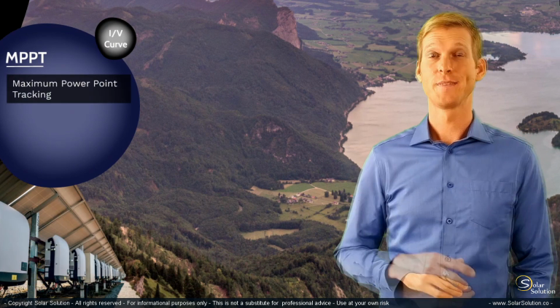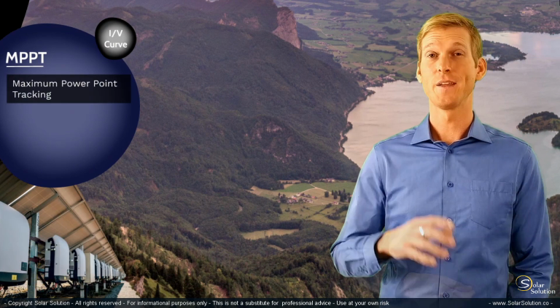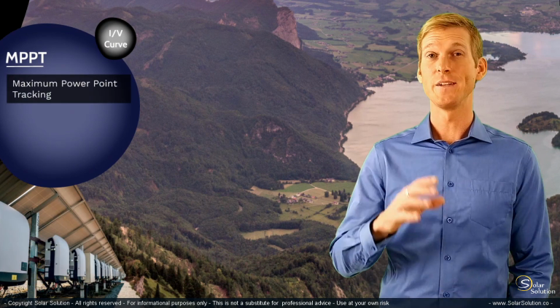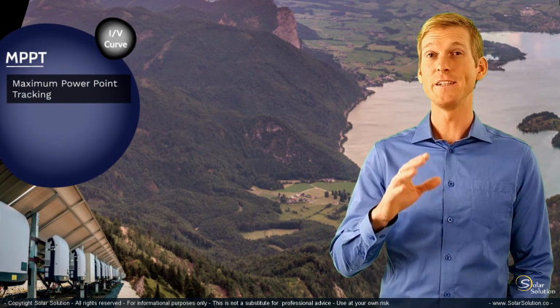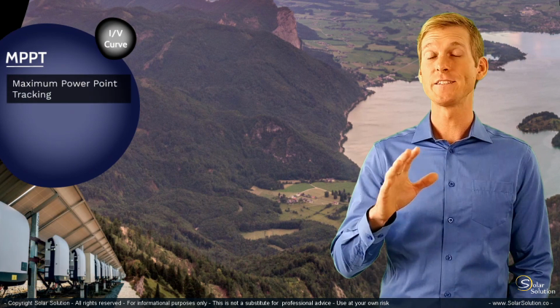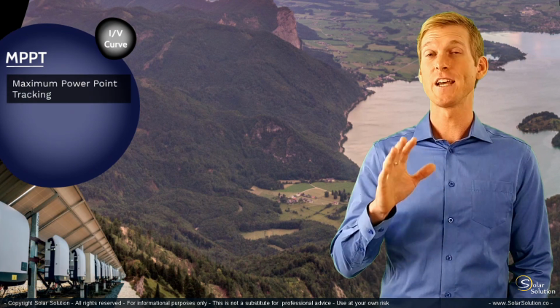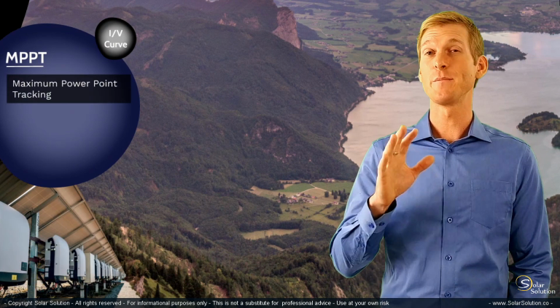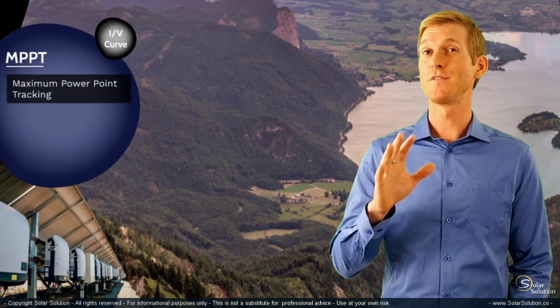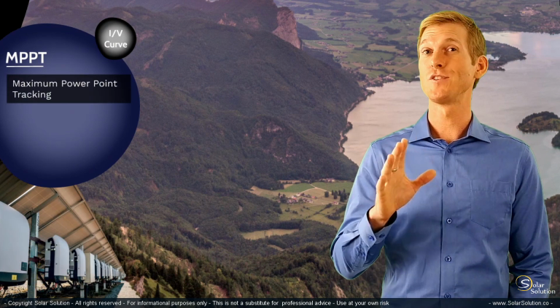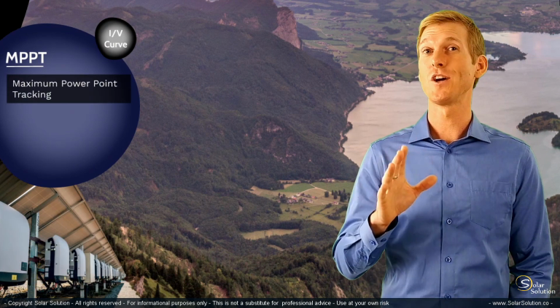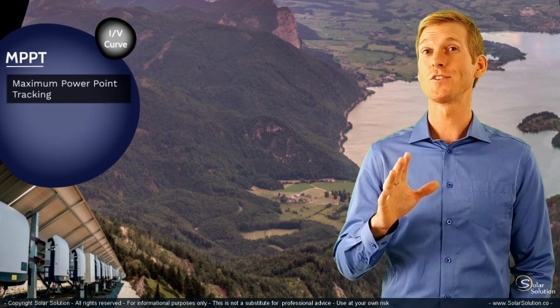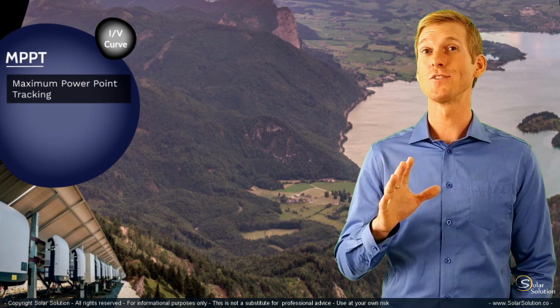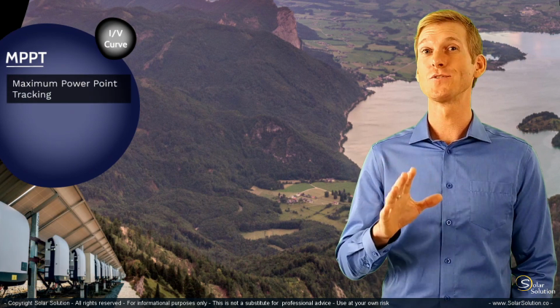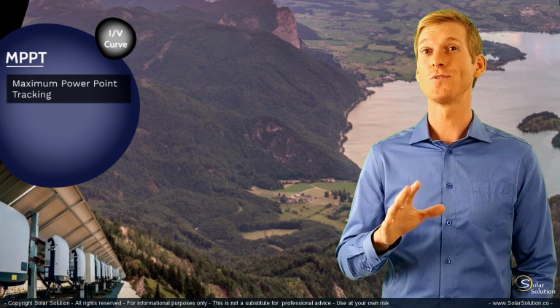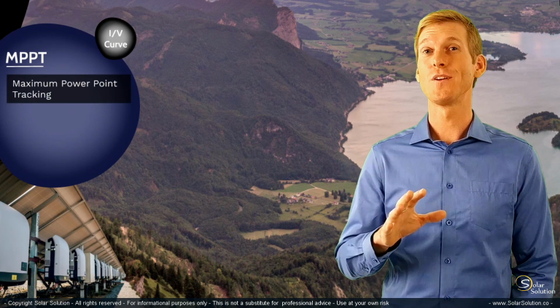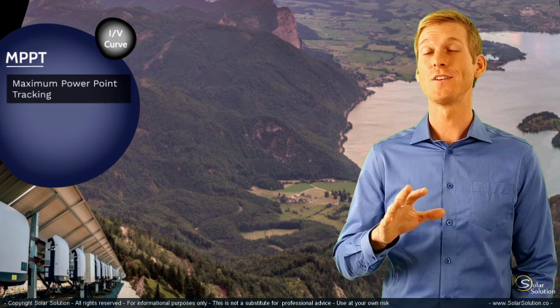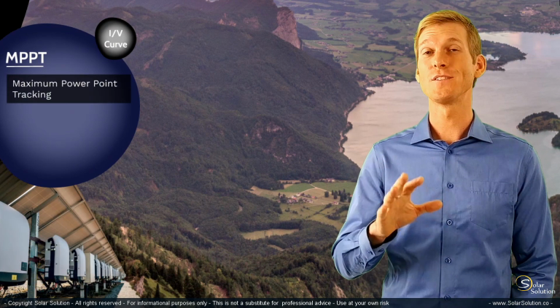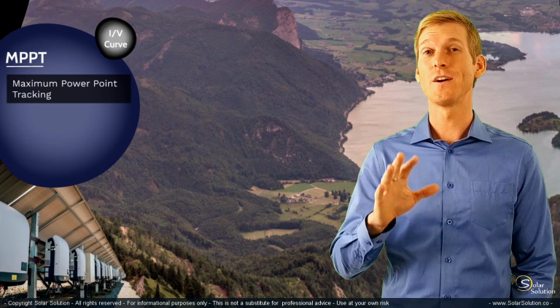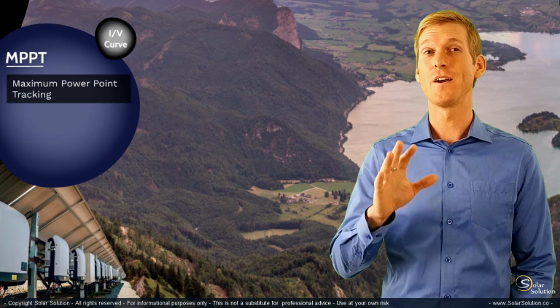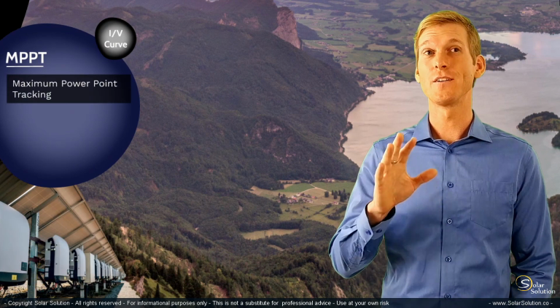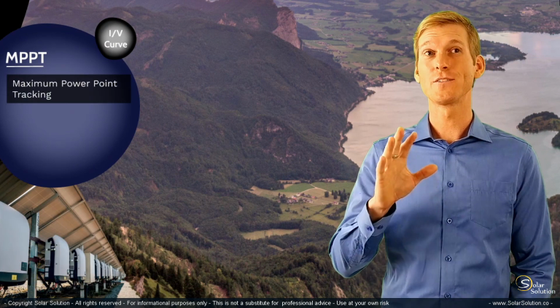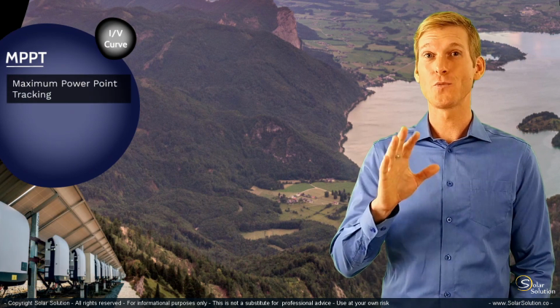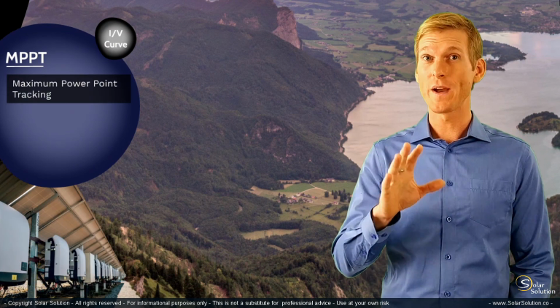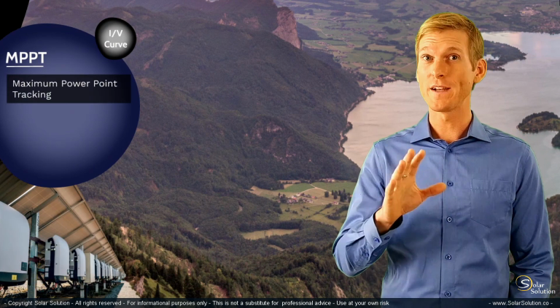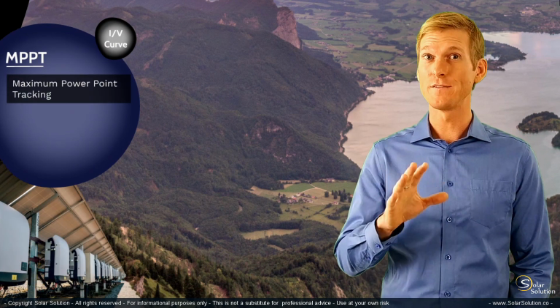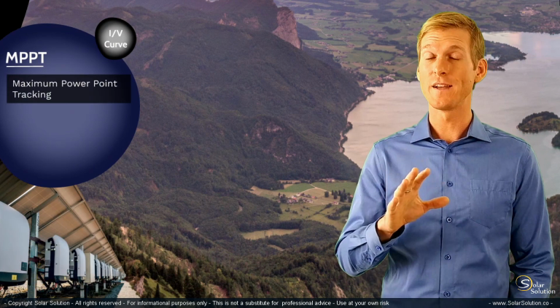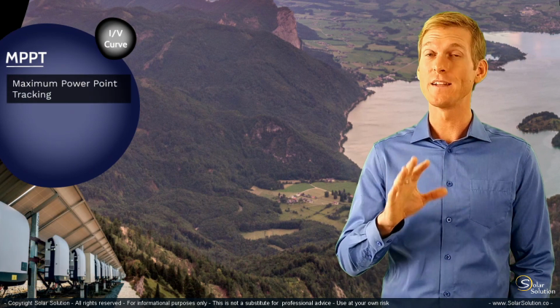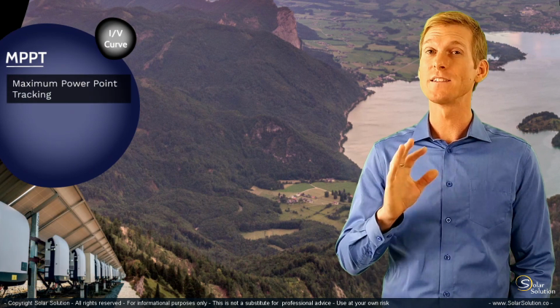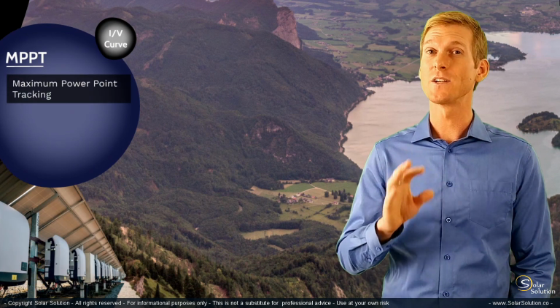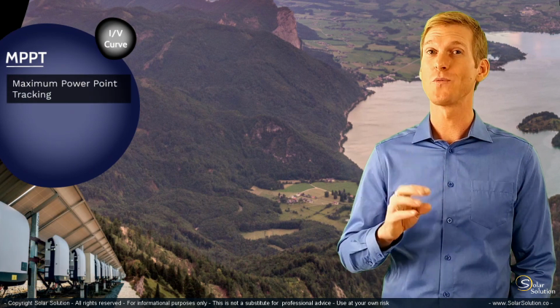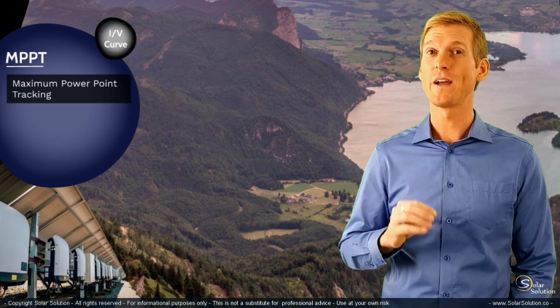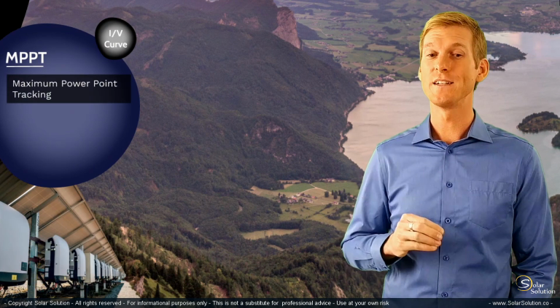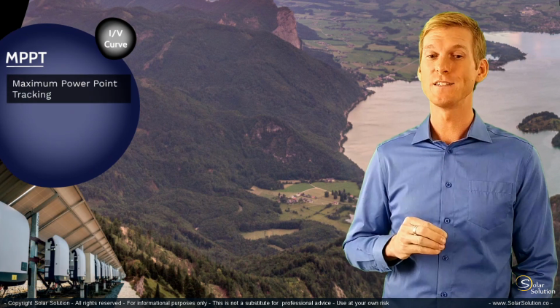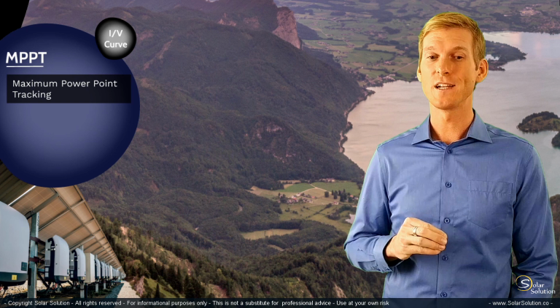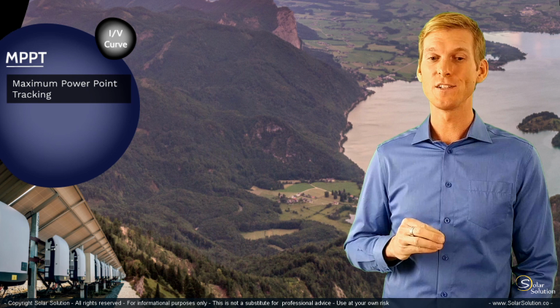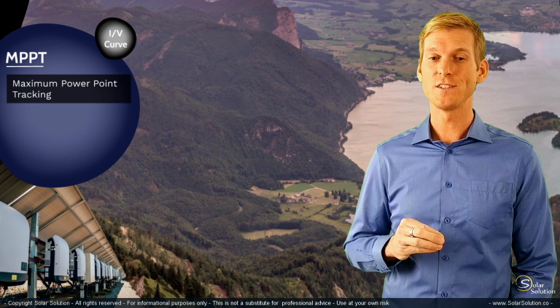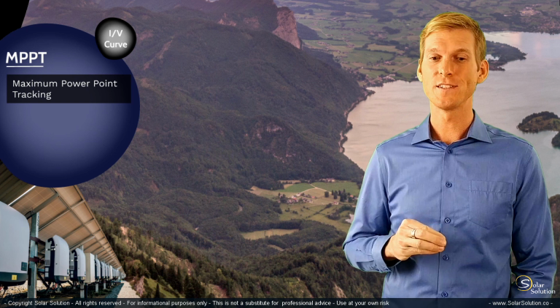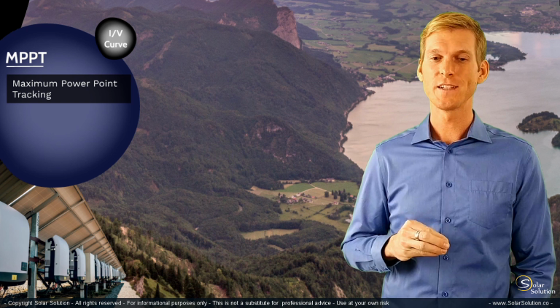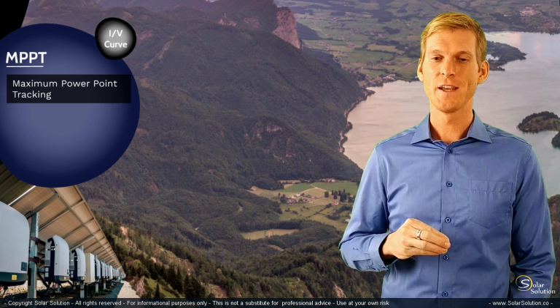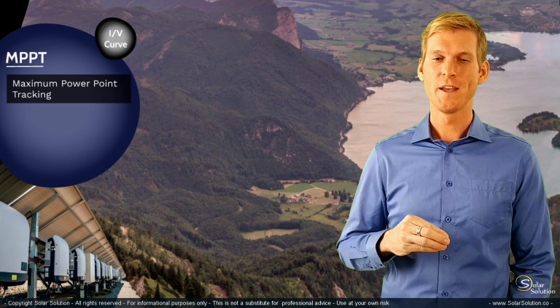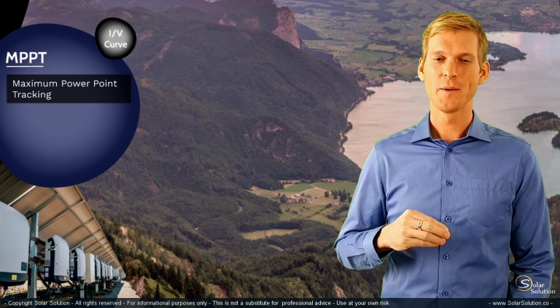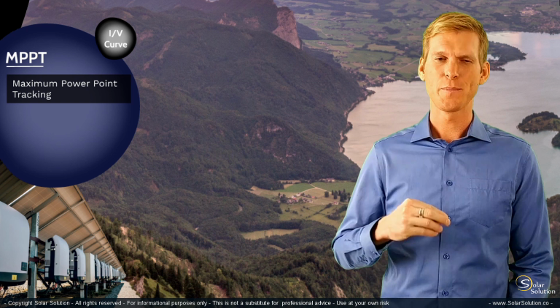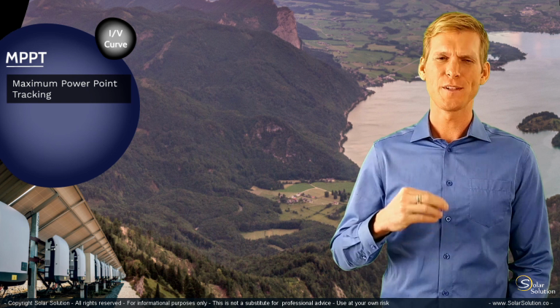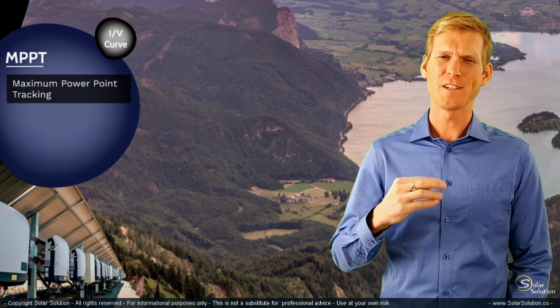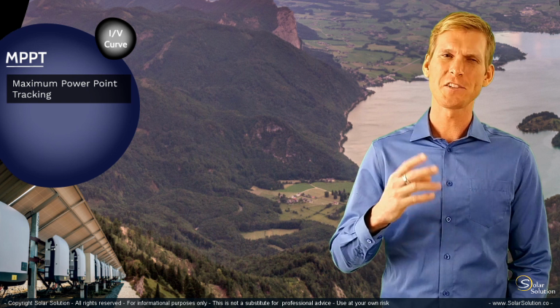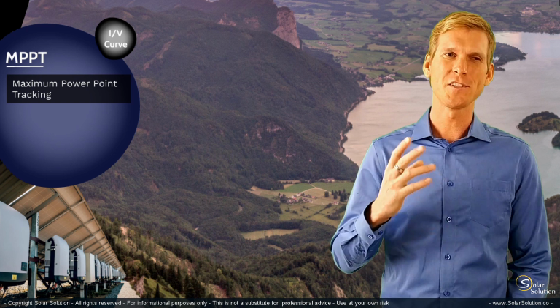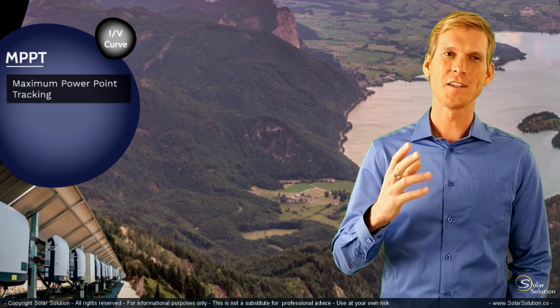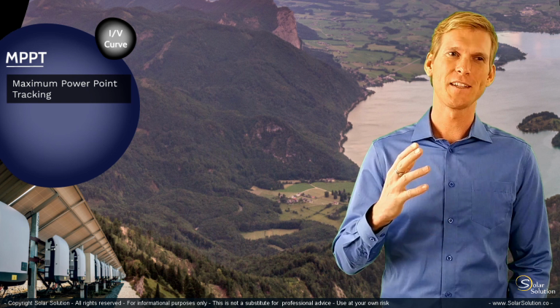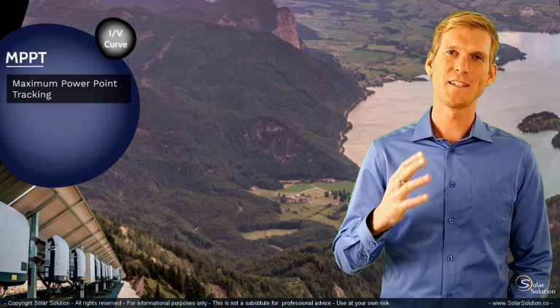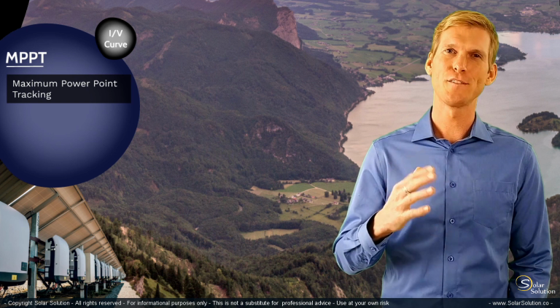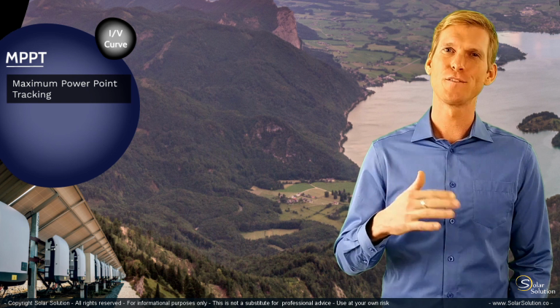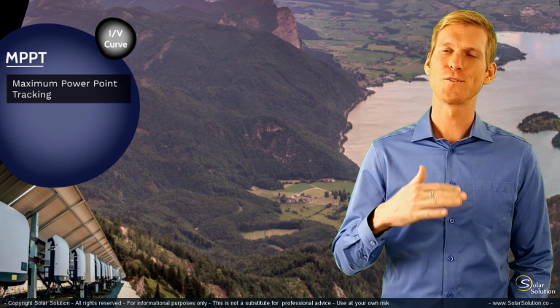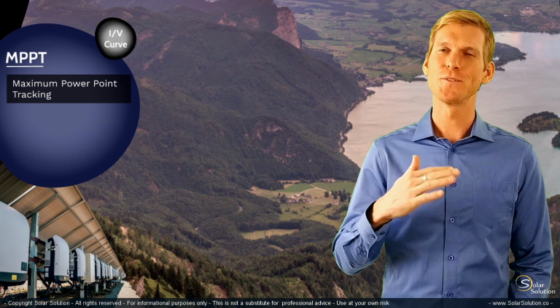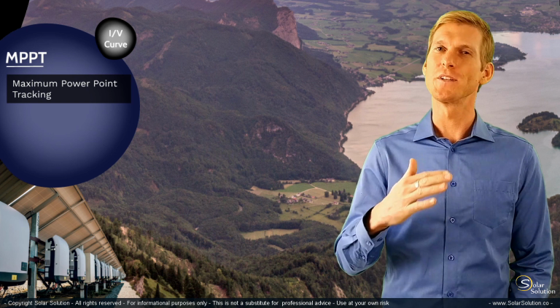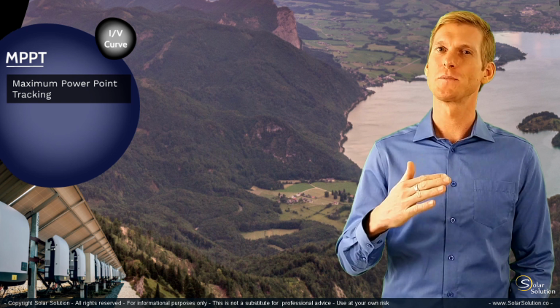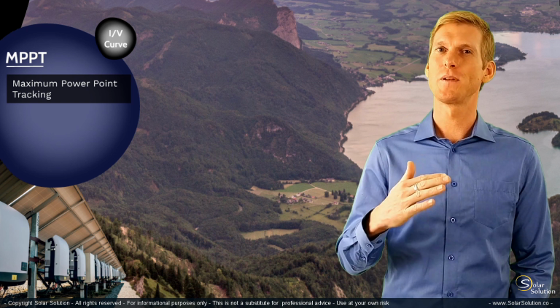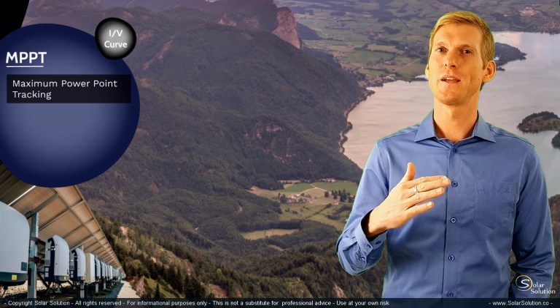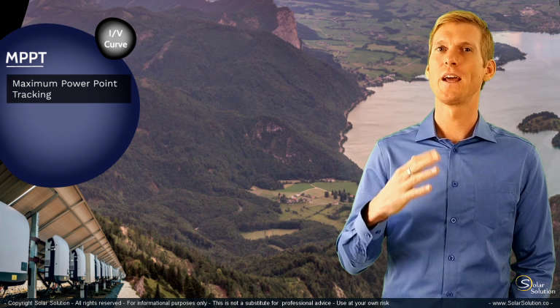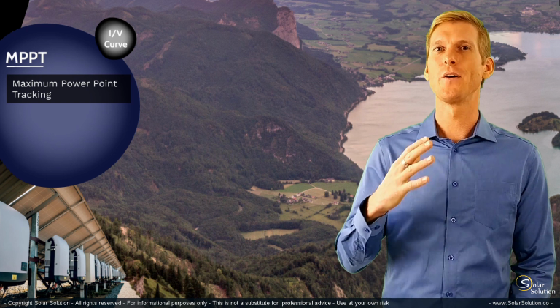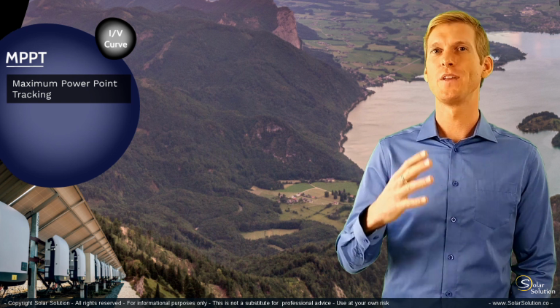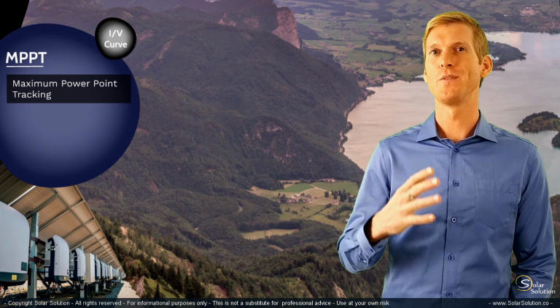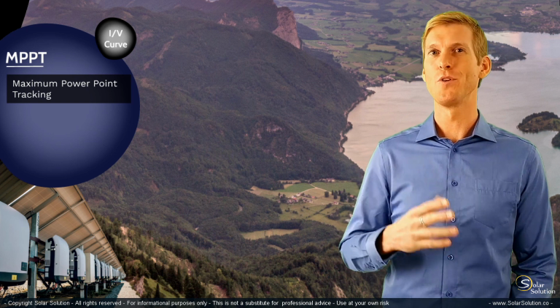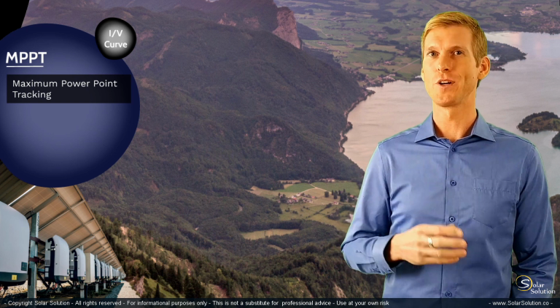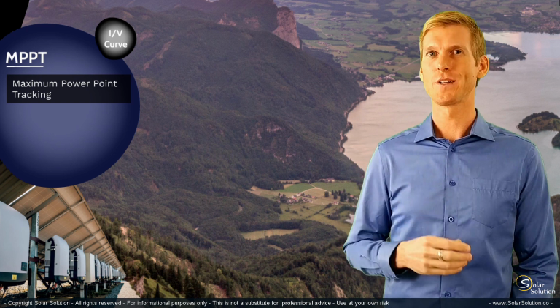Now these type of charge controllers are quite advanced, they're quite intelligent, but it's actually not that difficult to explain how they work.